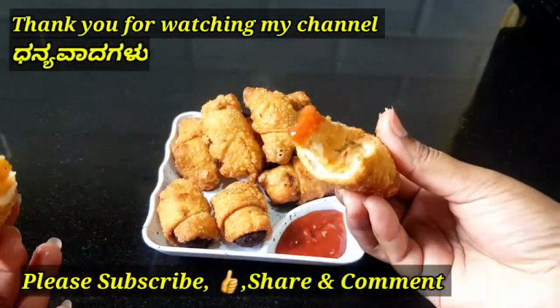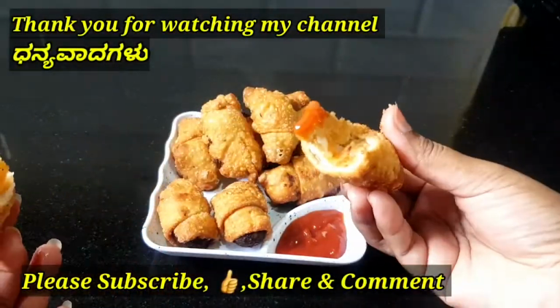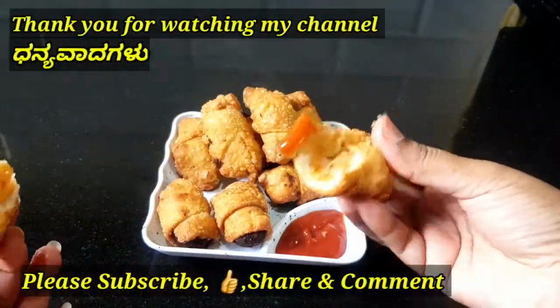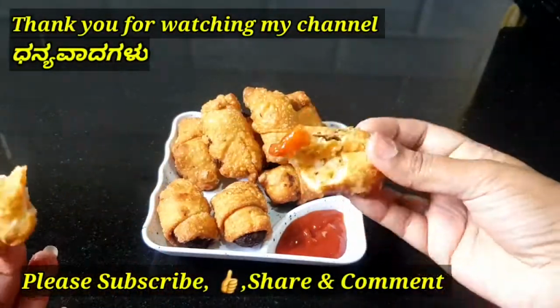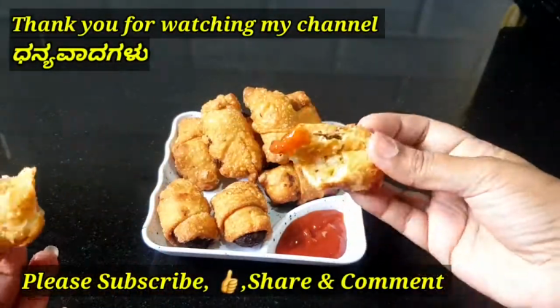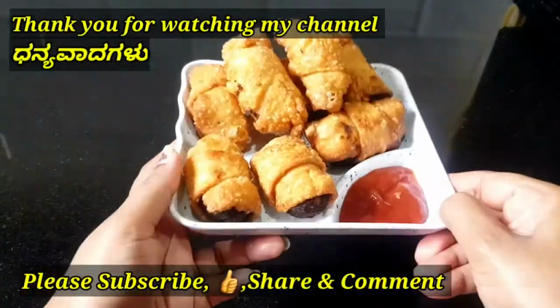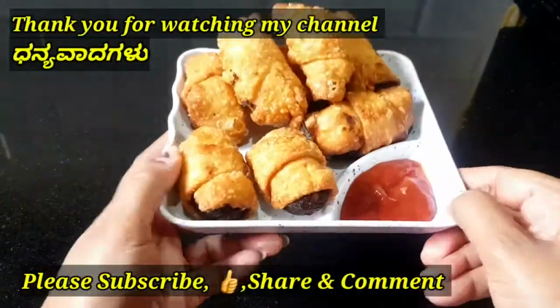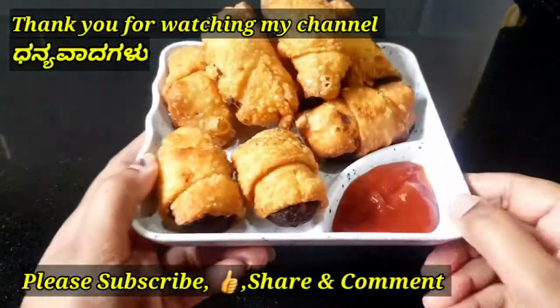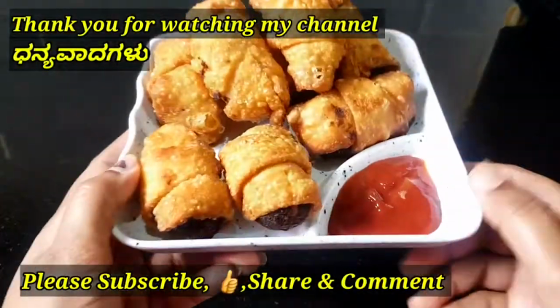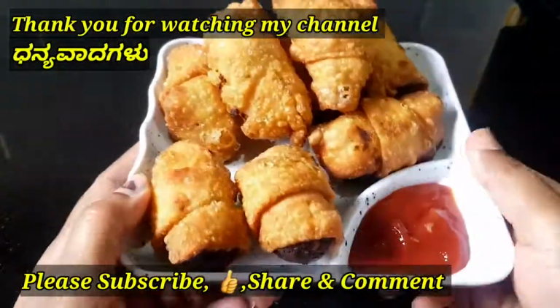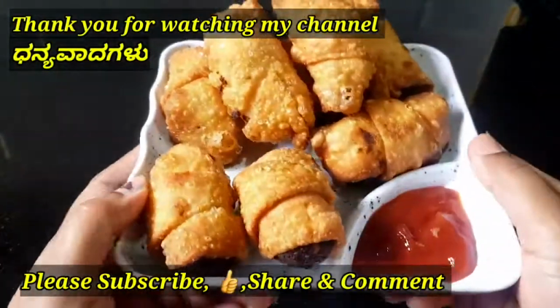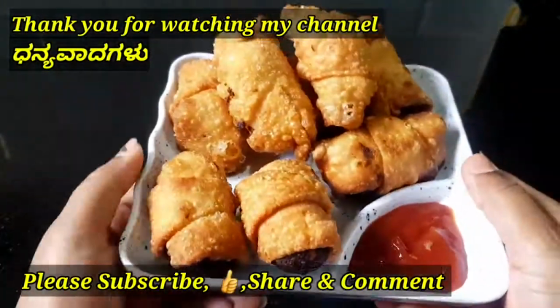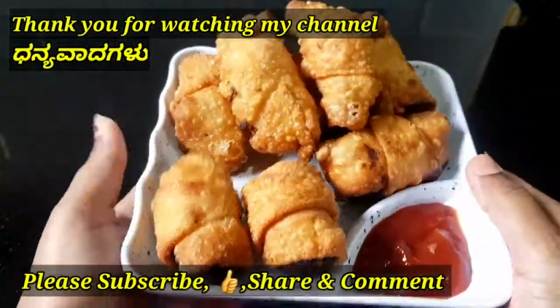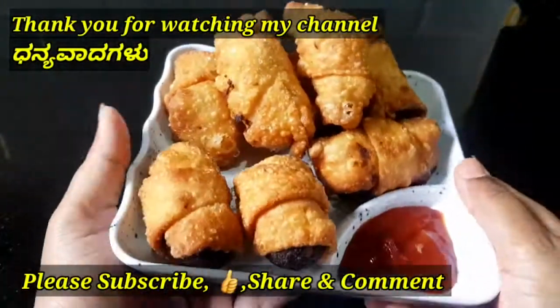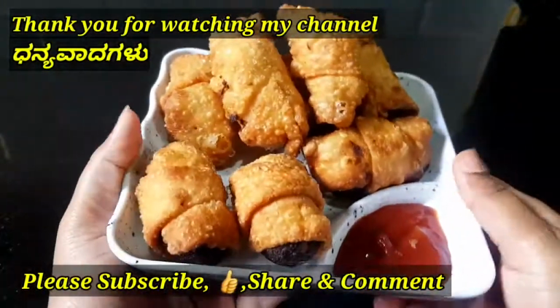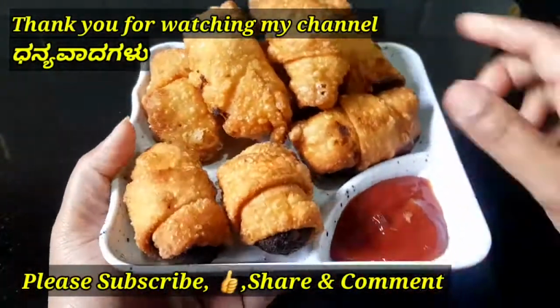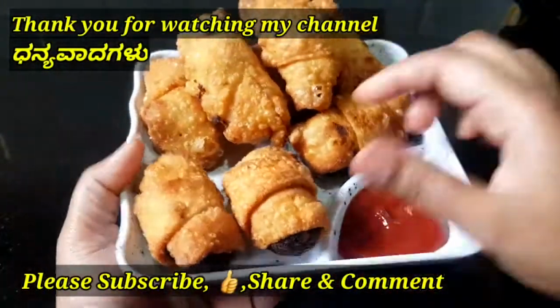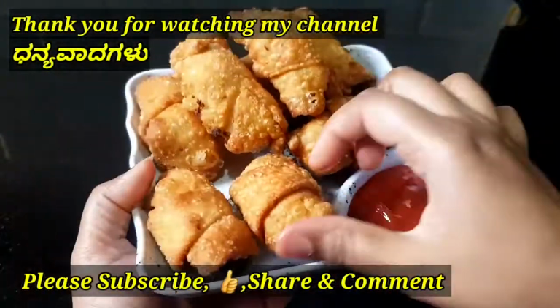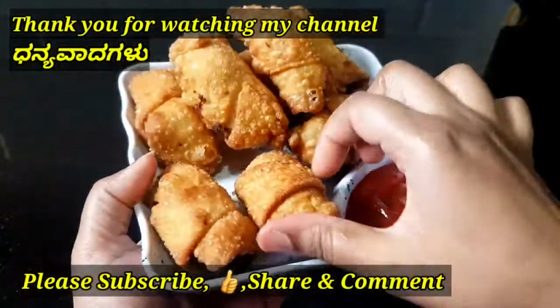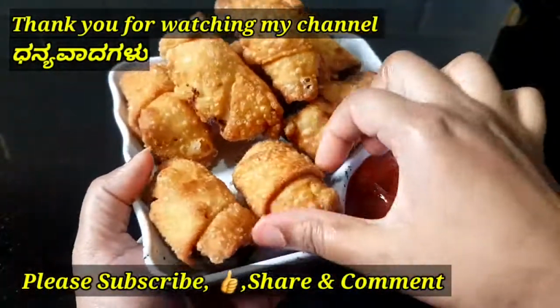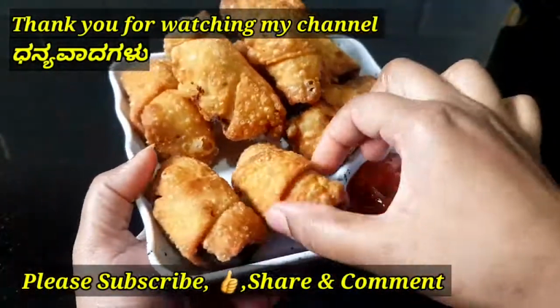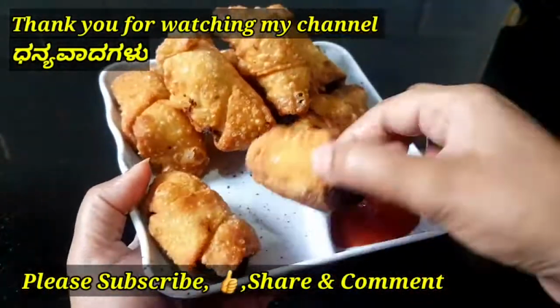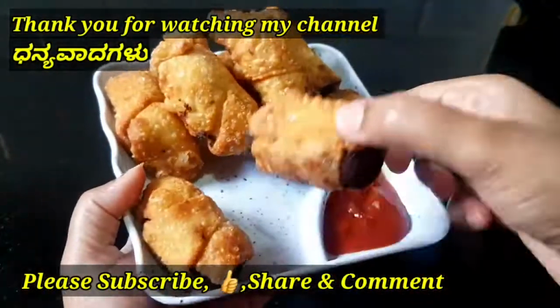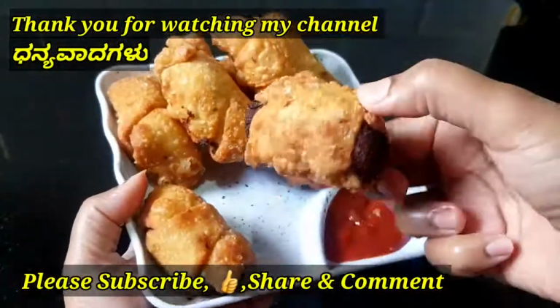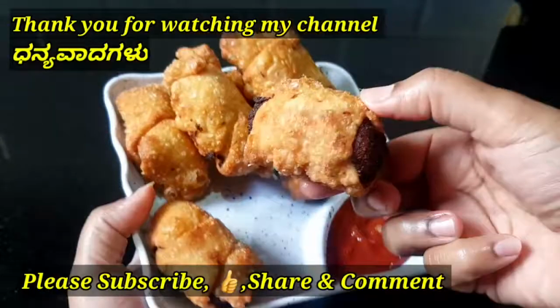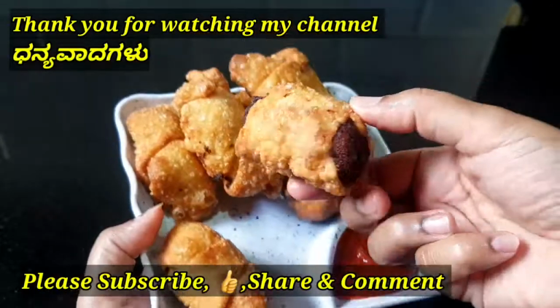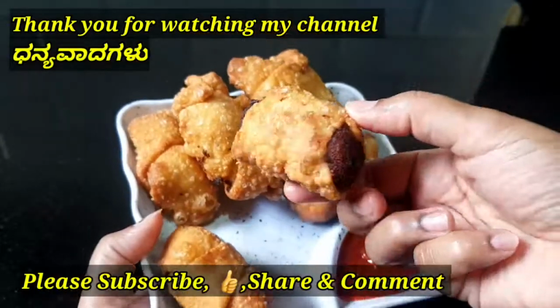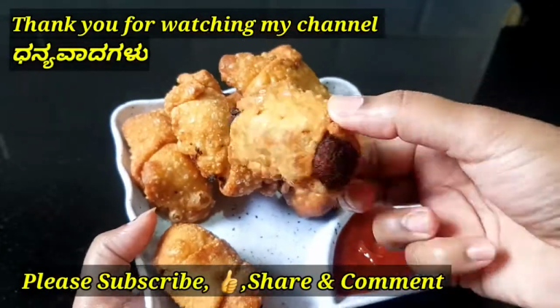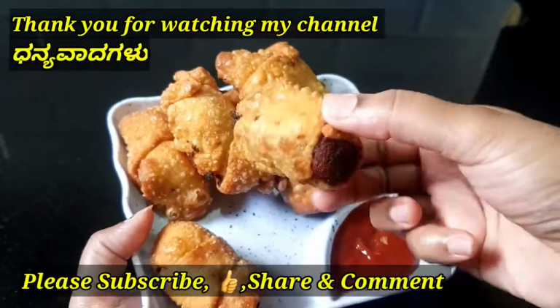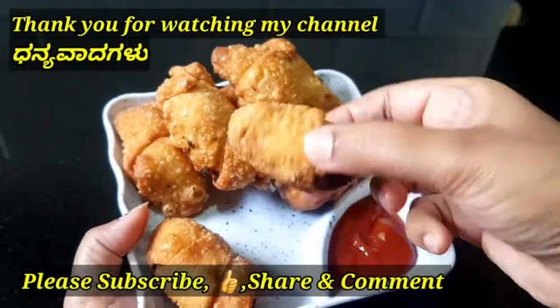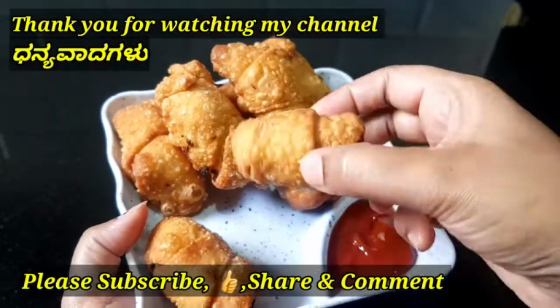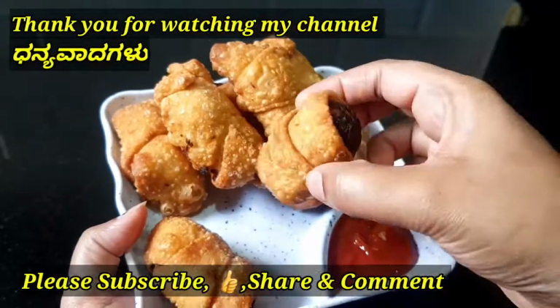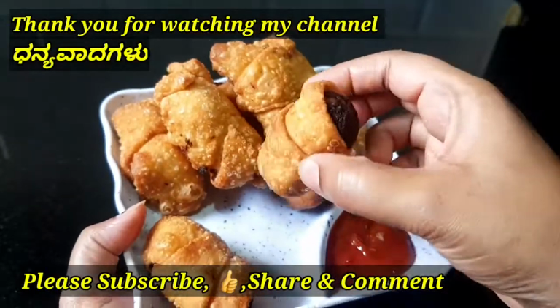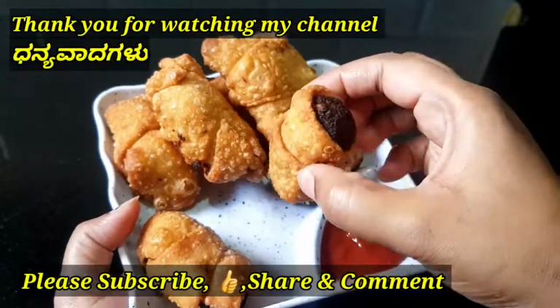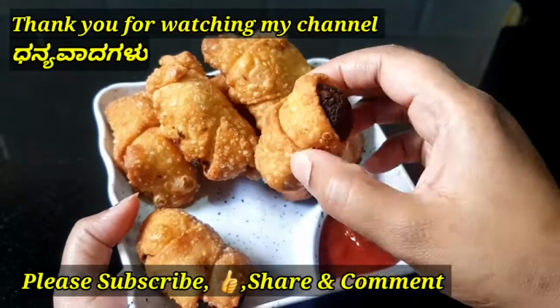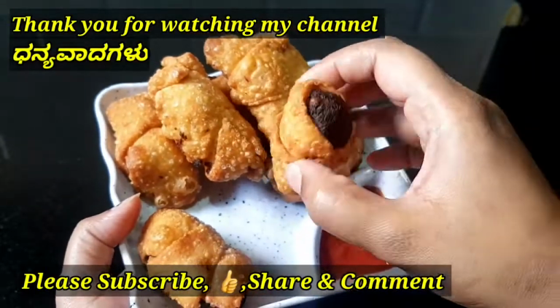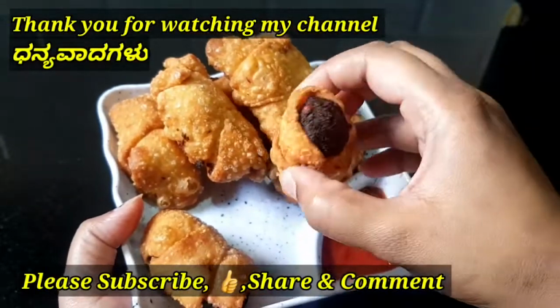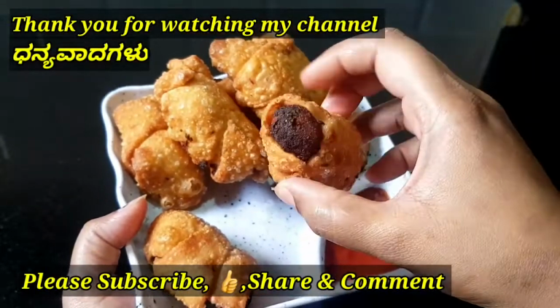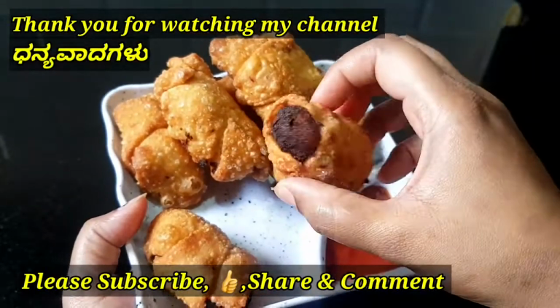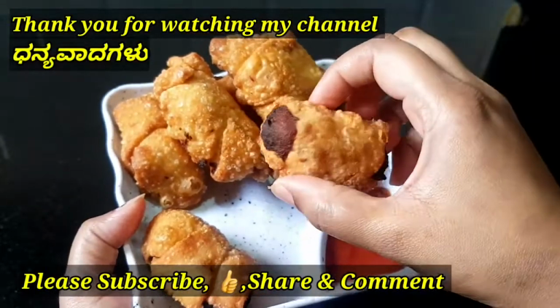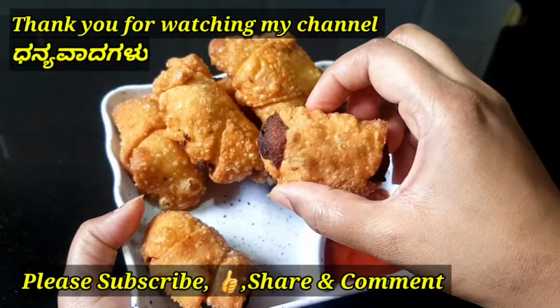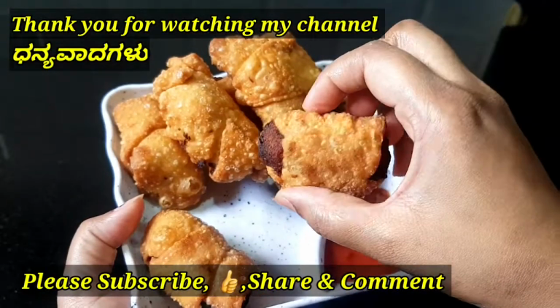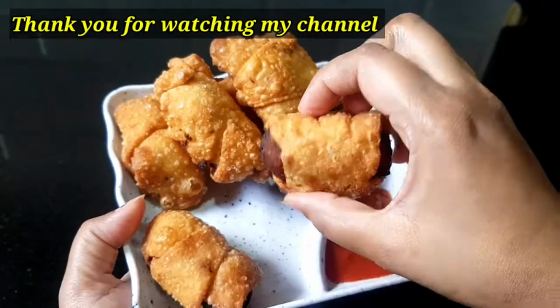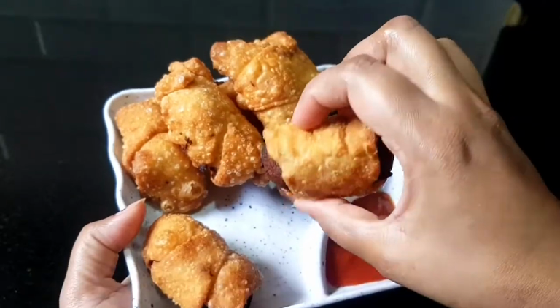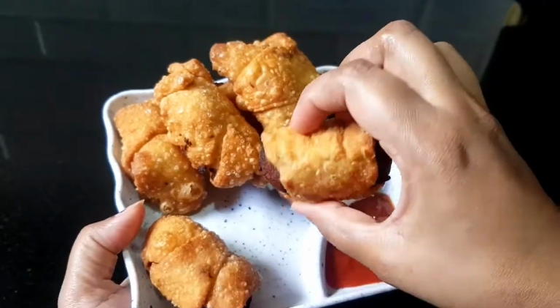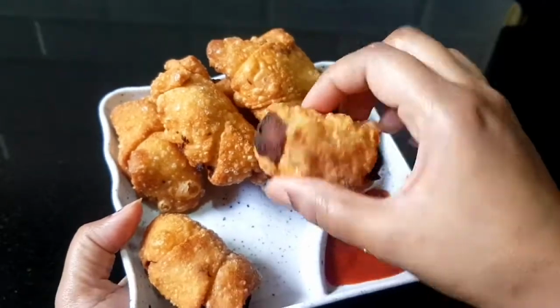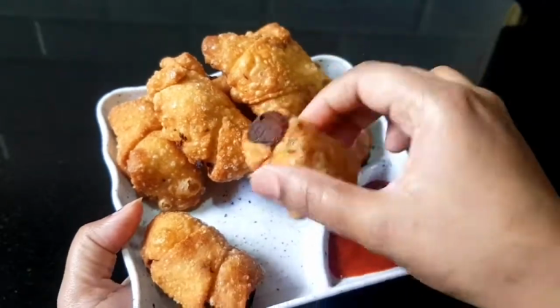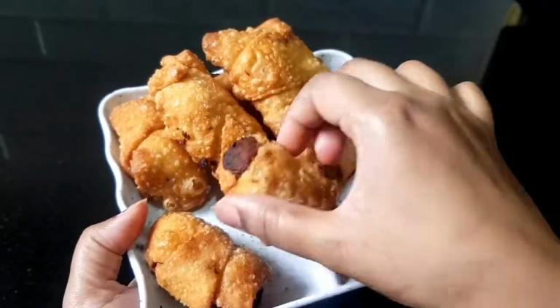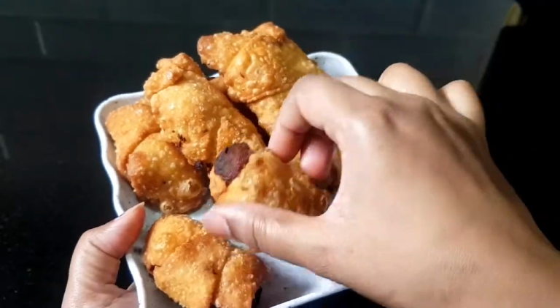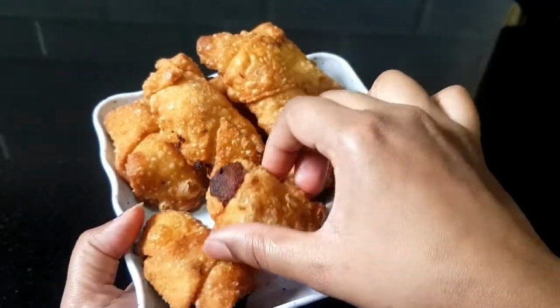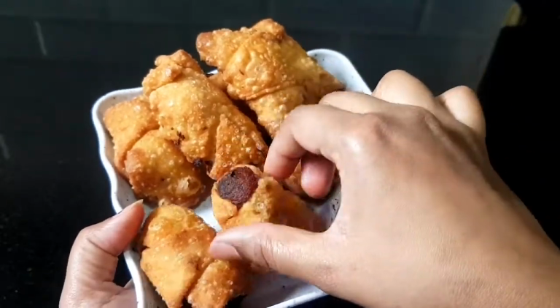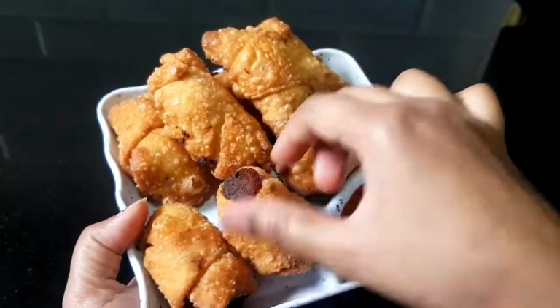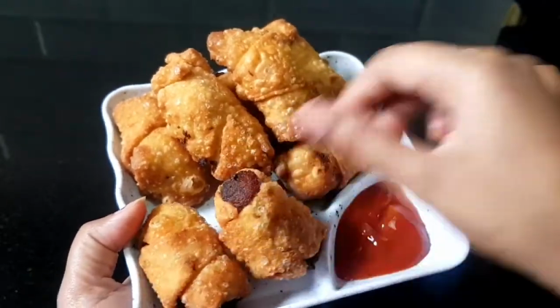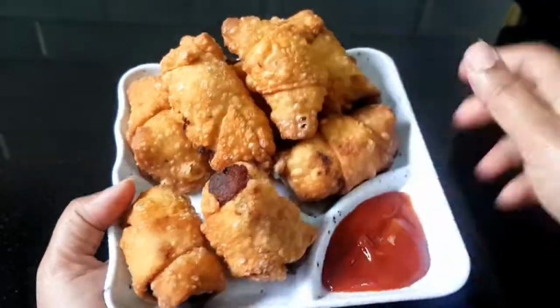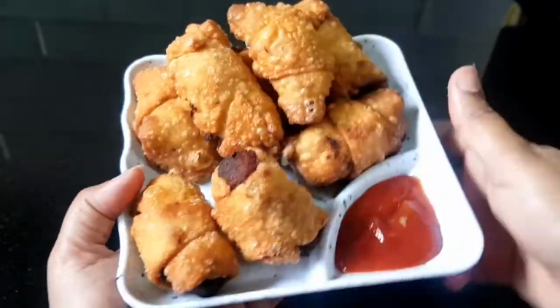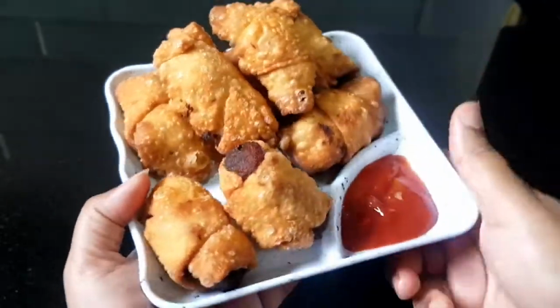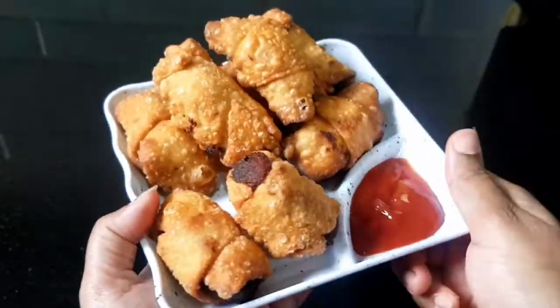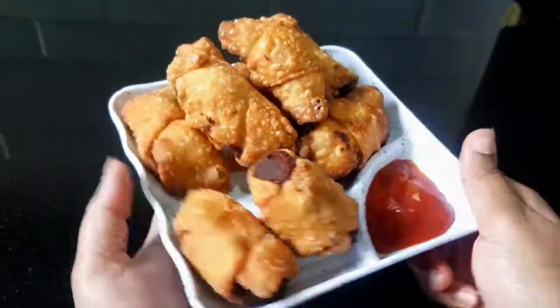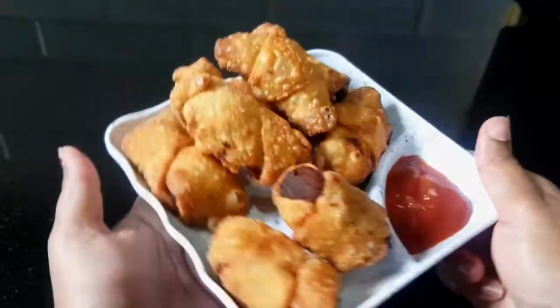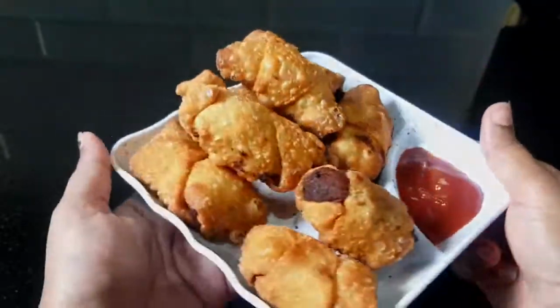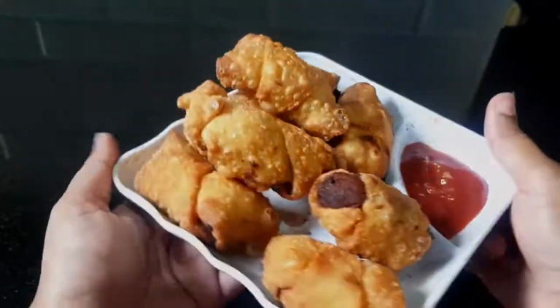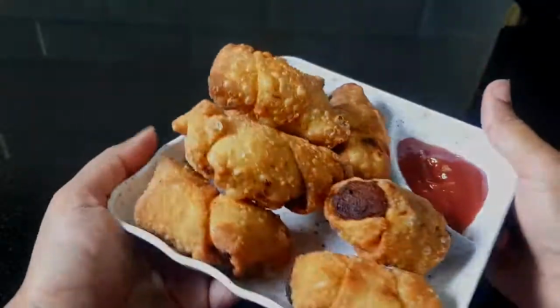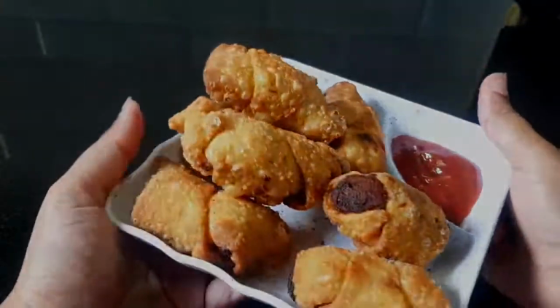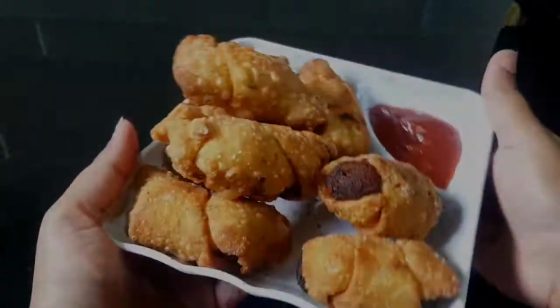If you like this recipe, please like, share, and subscribe to our channel. Take care. Bye bye!